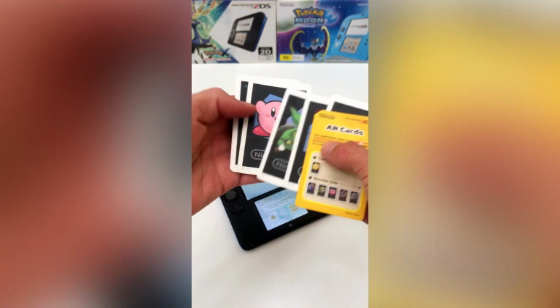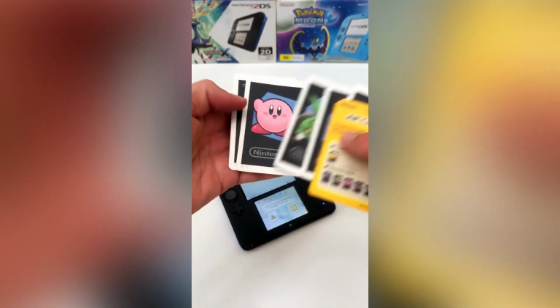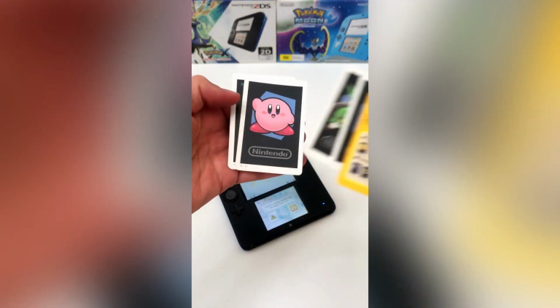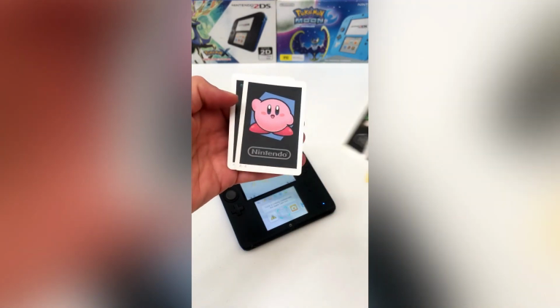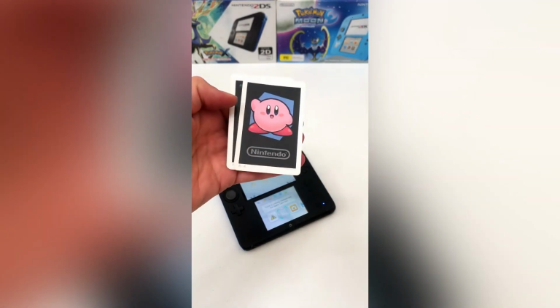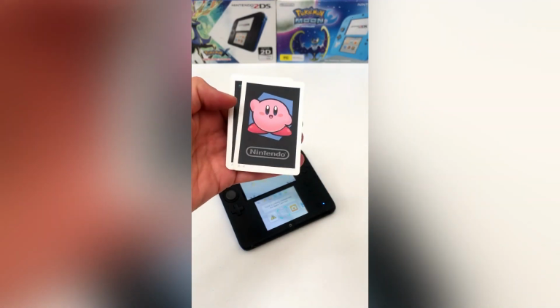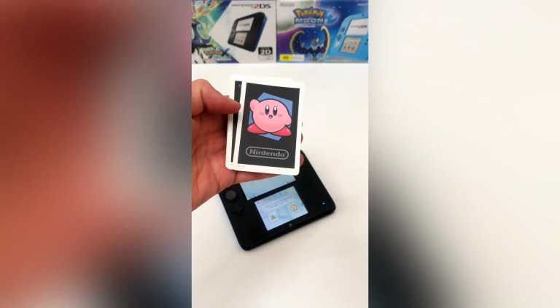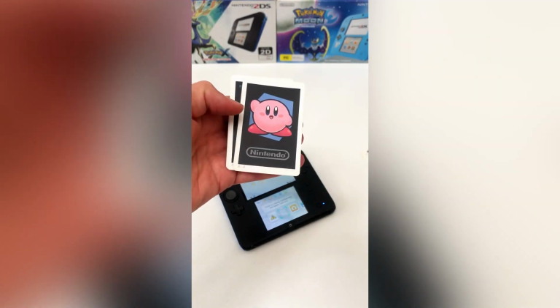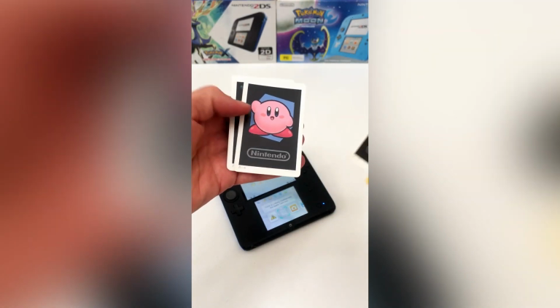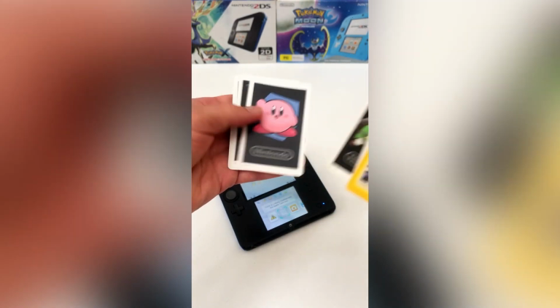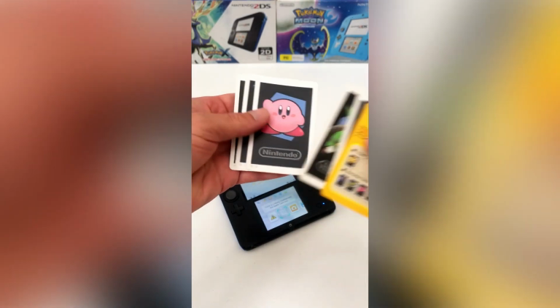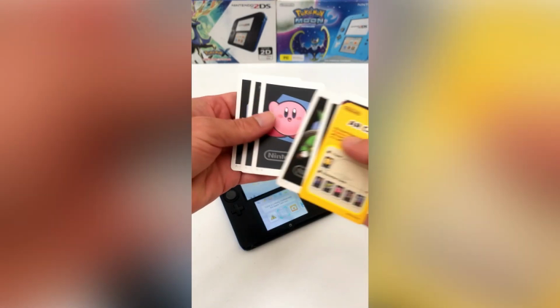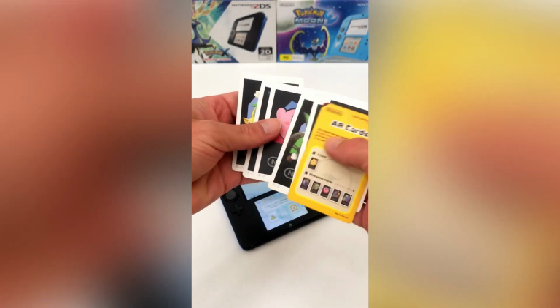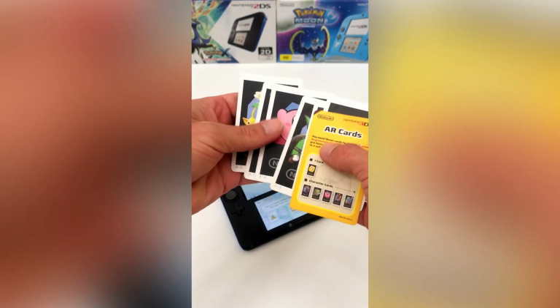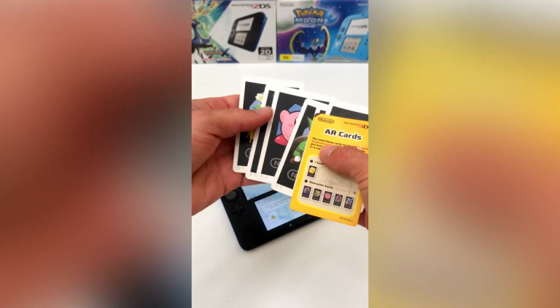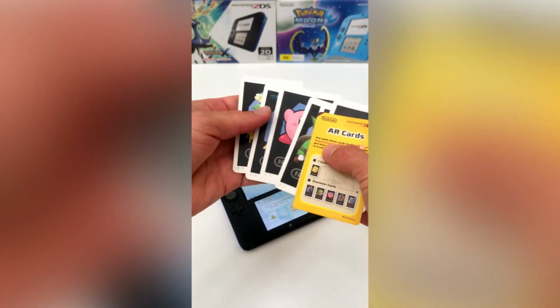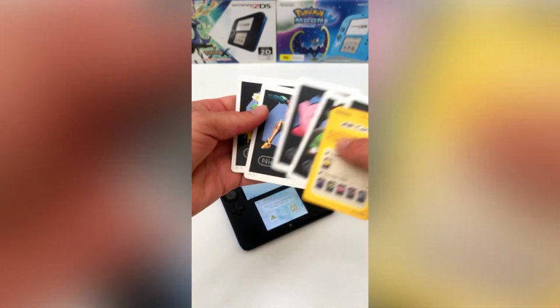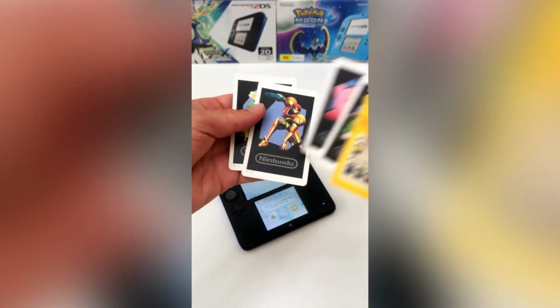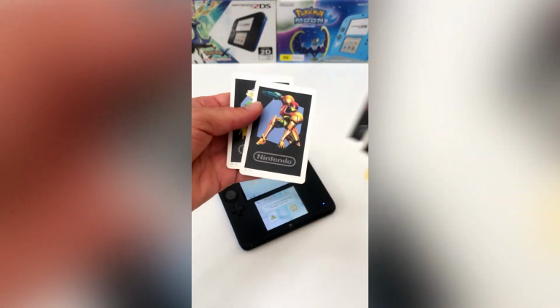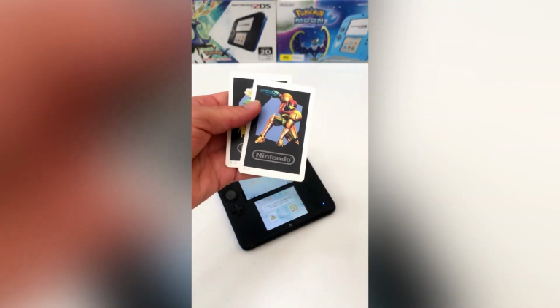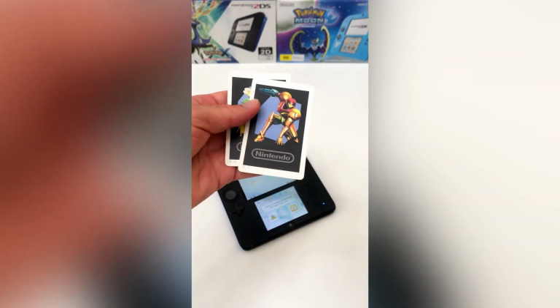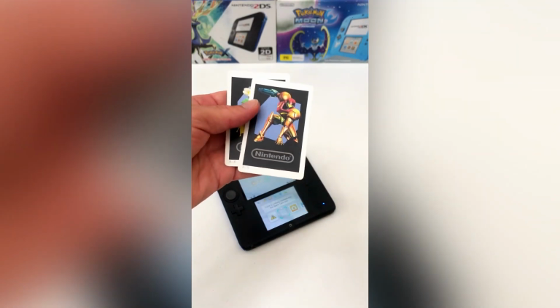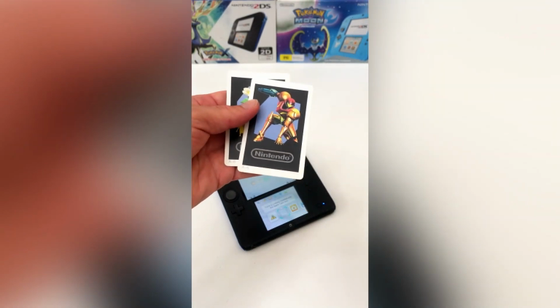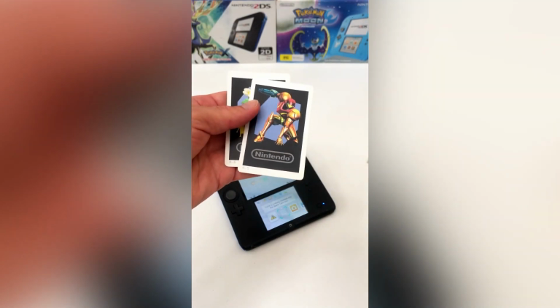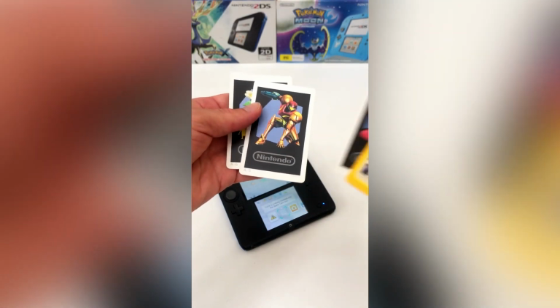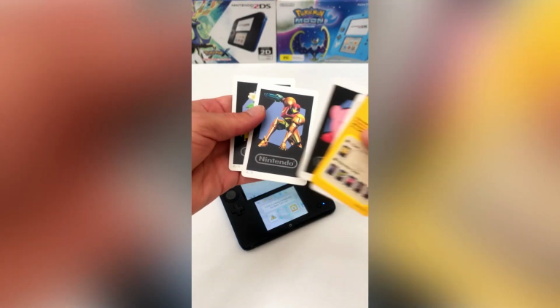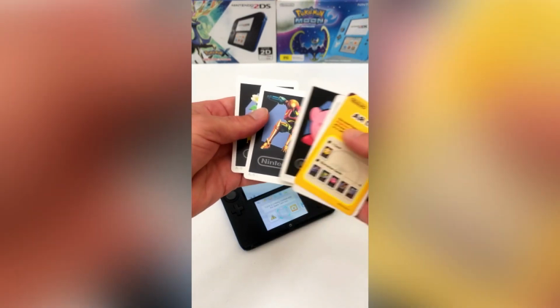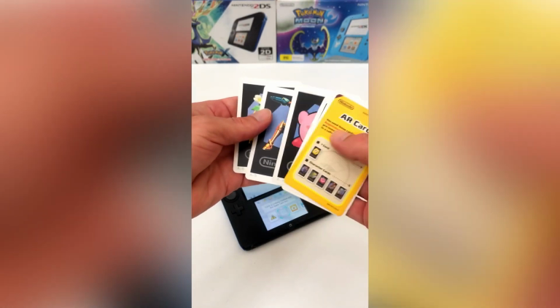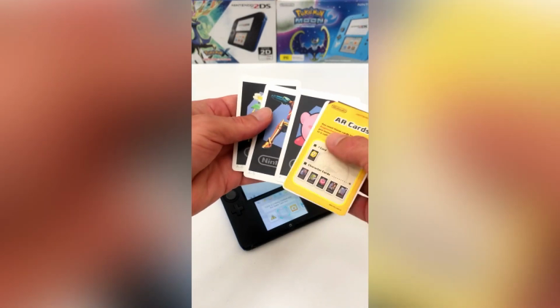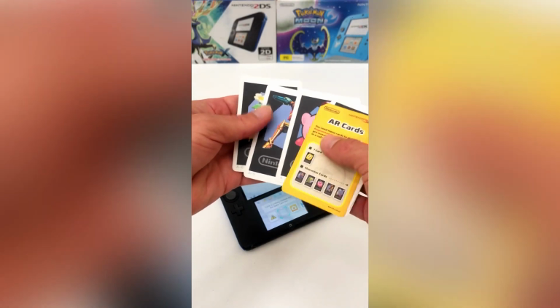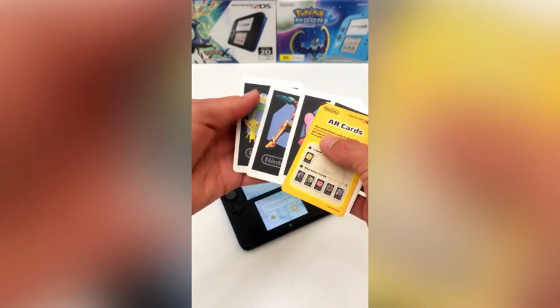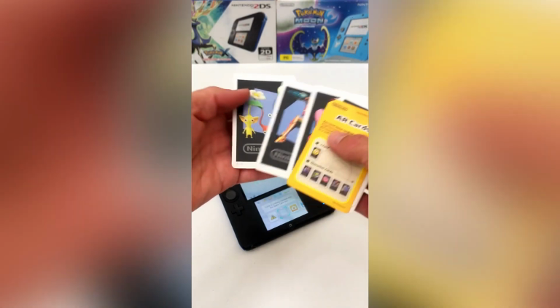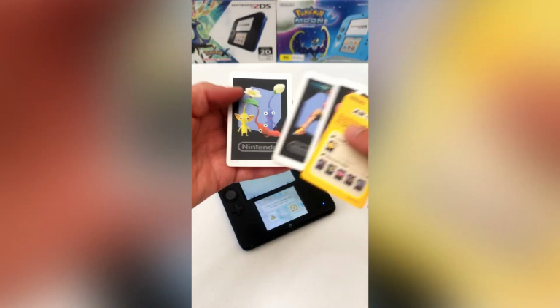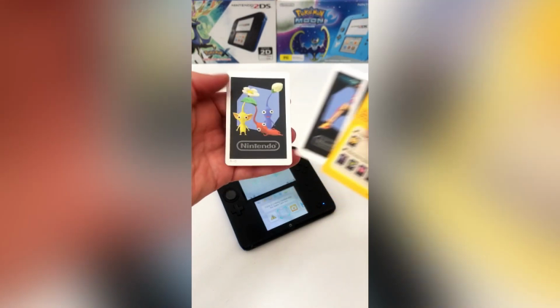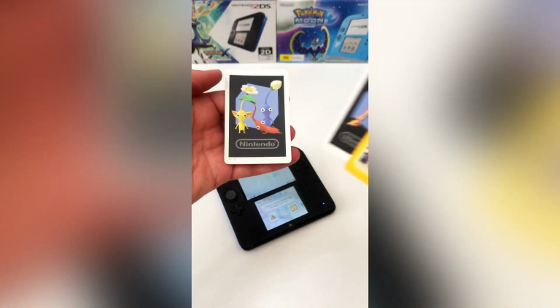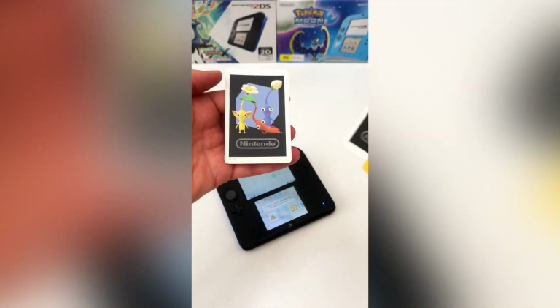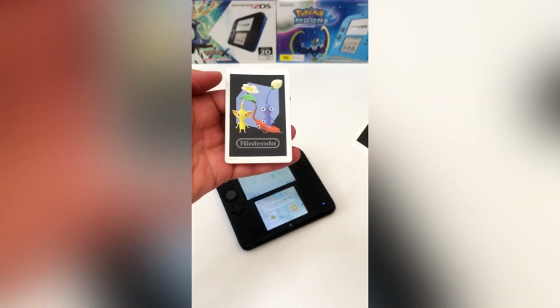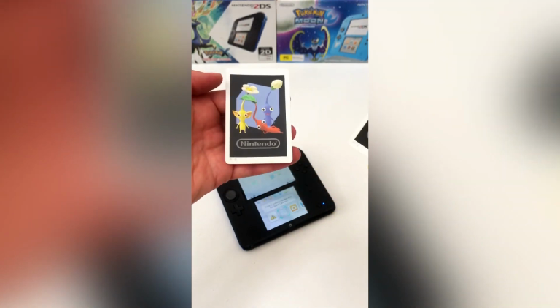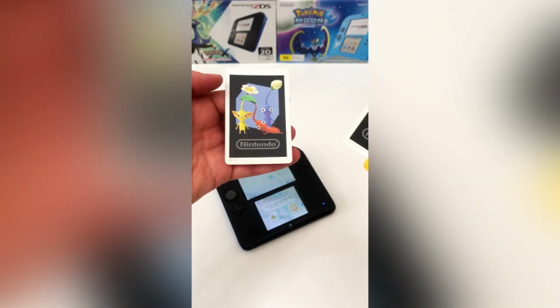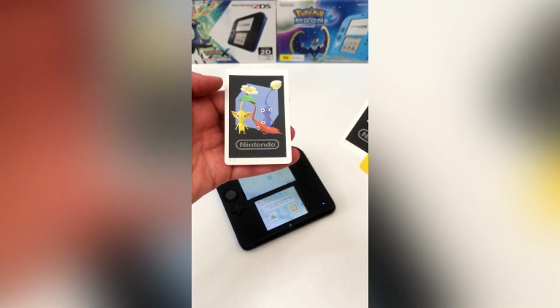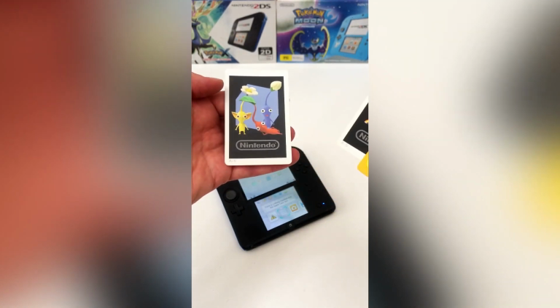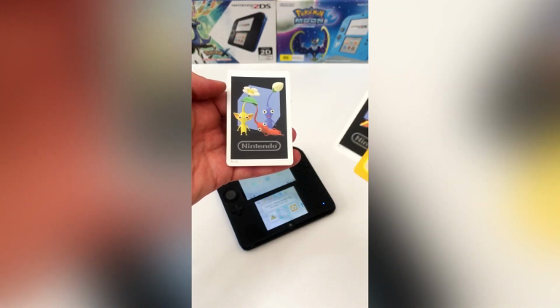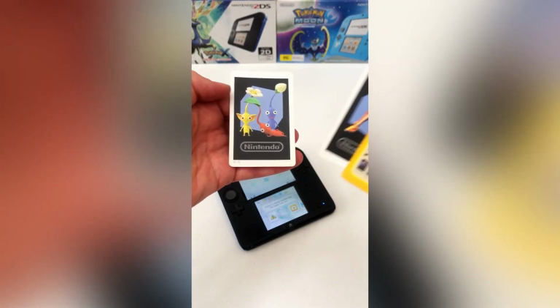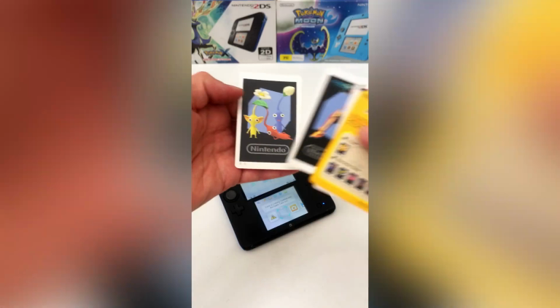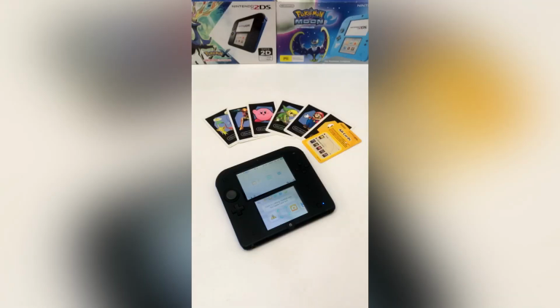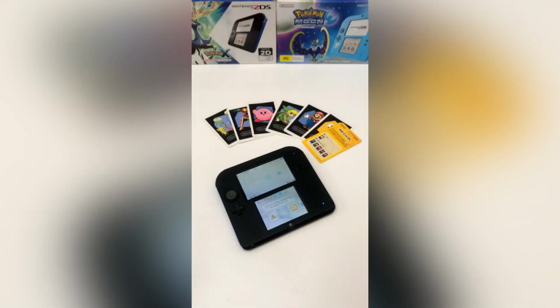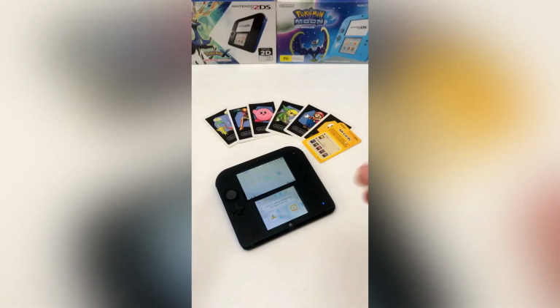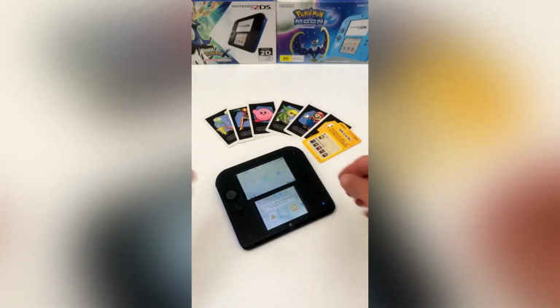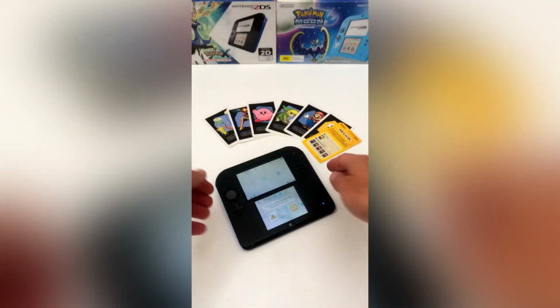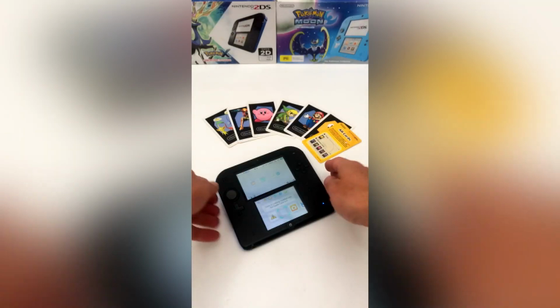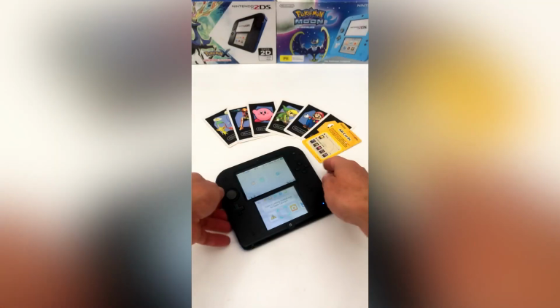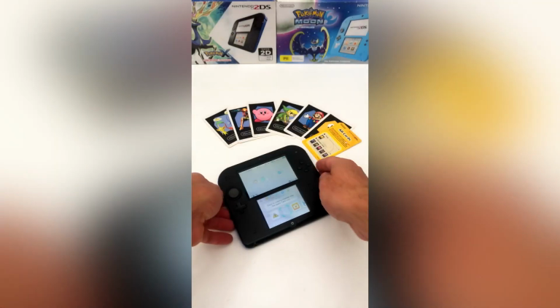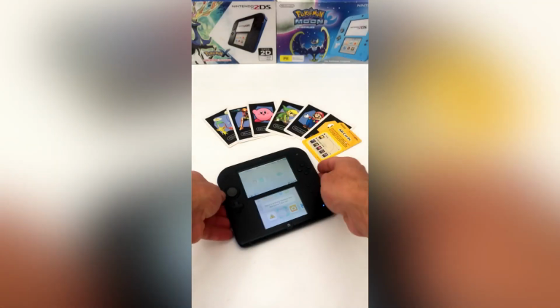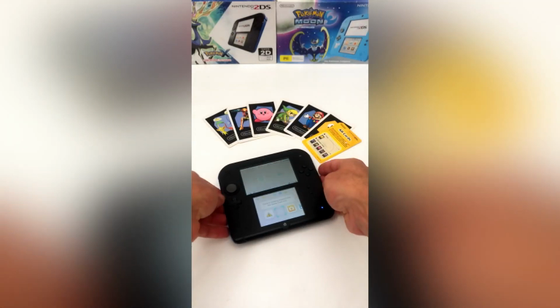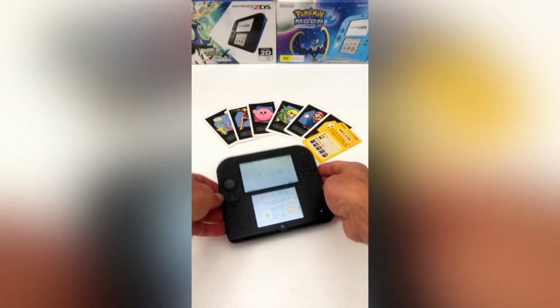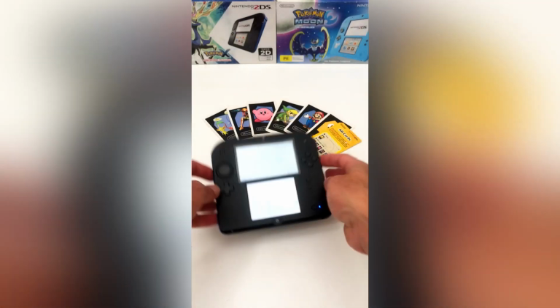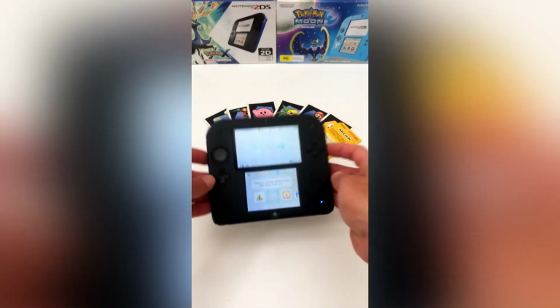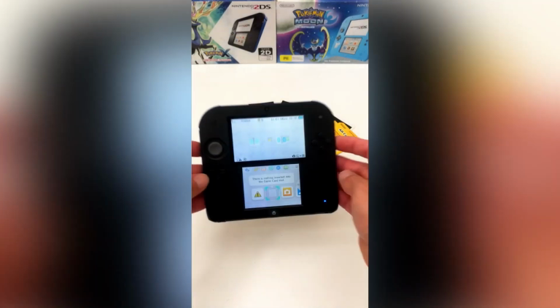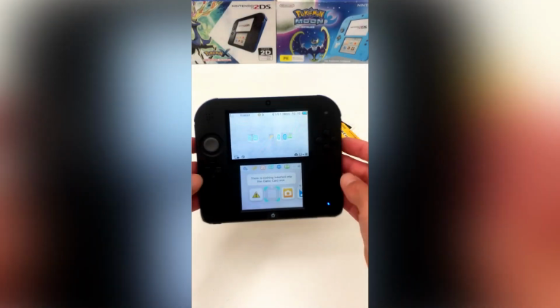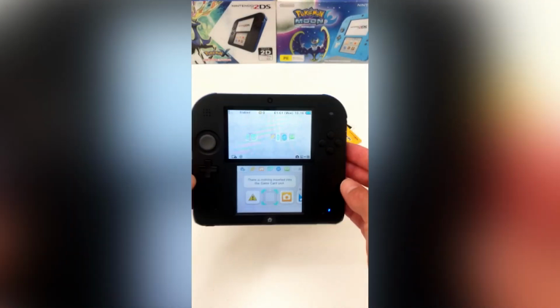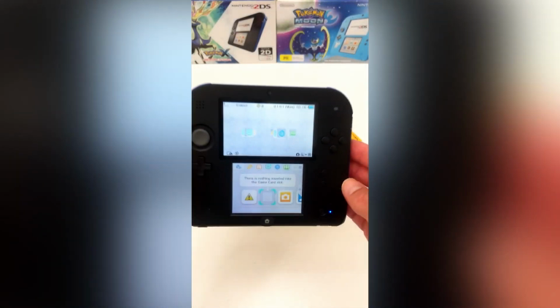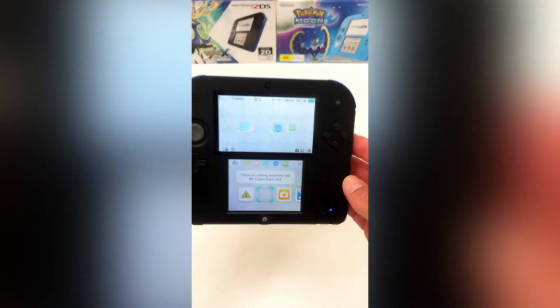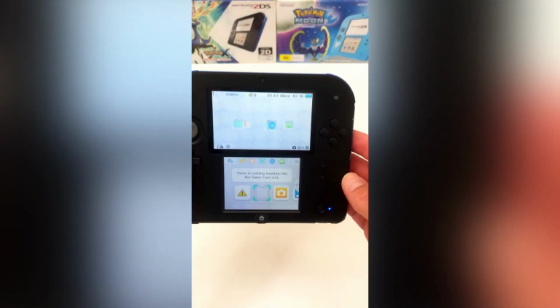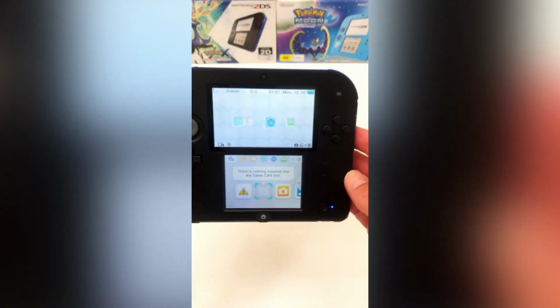Simply start up your Nintendo 2DS console and then scroll across the icons to the augmented reality icon.